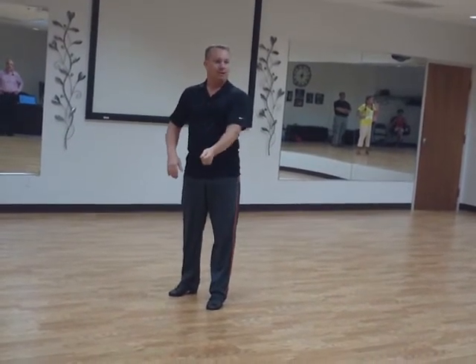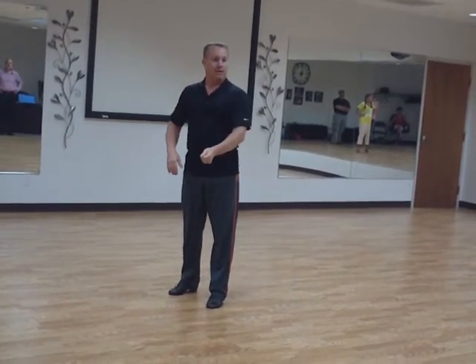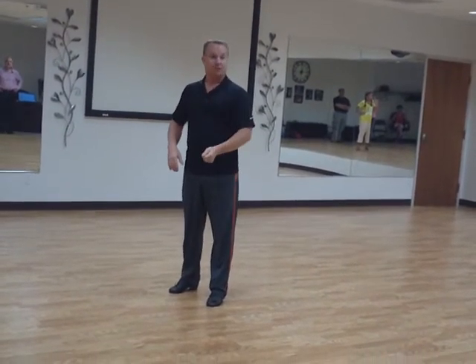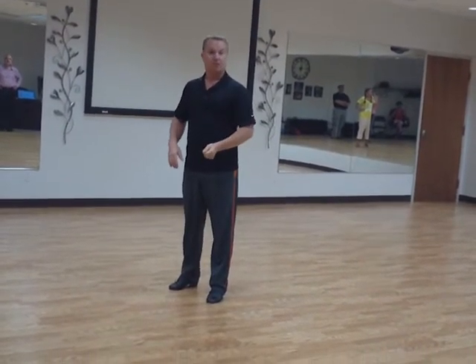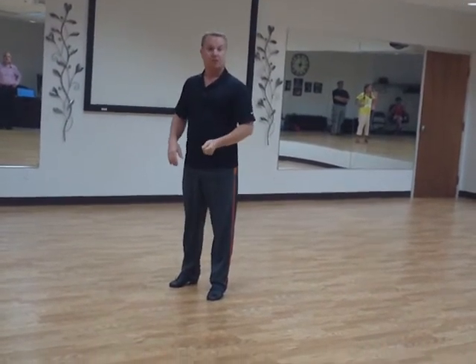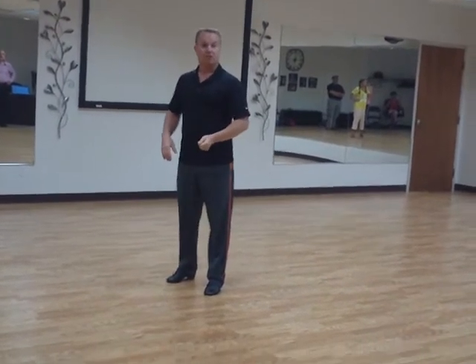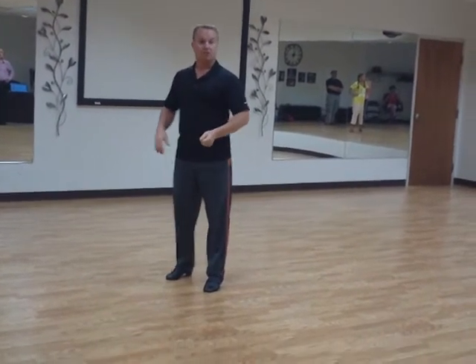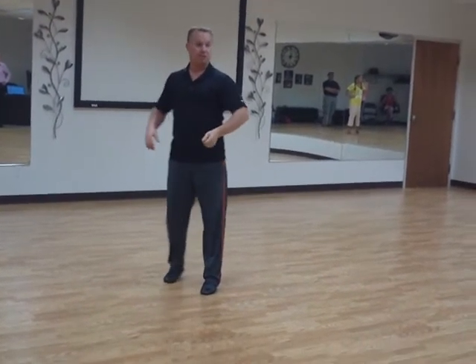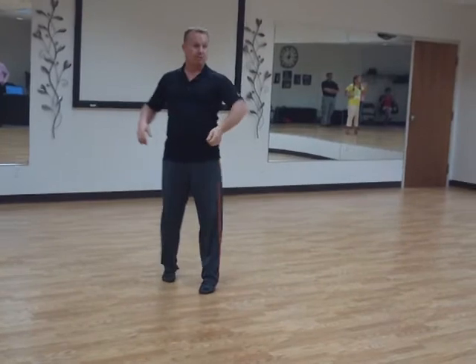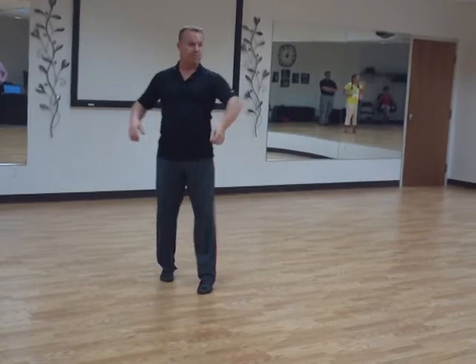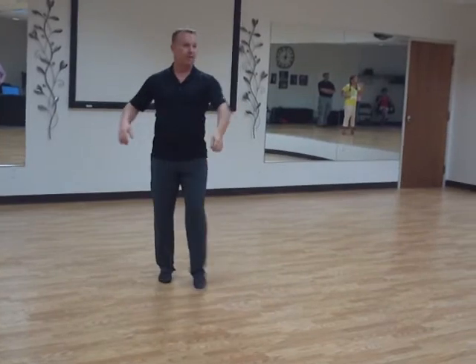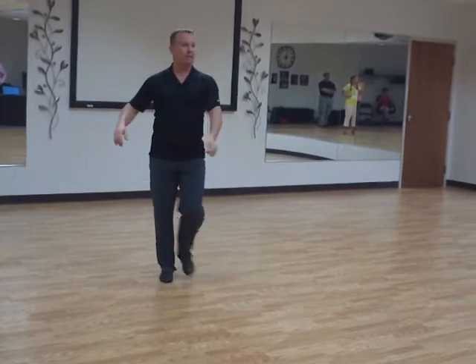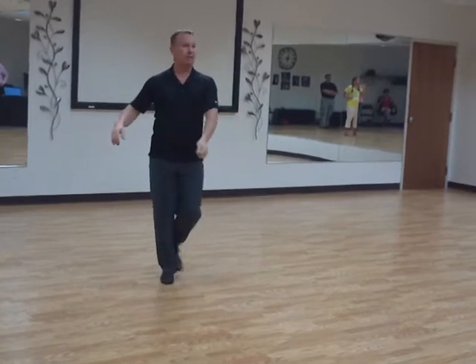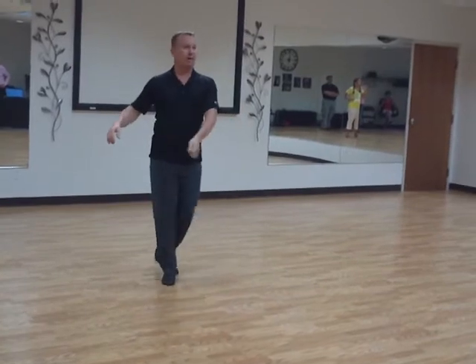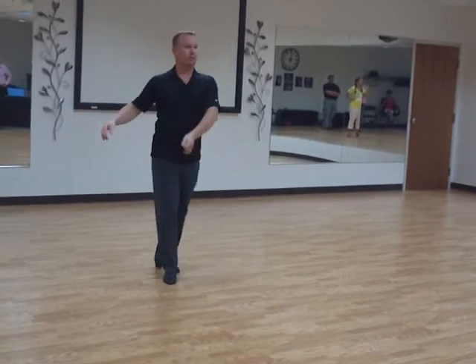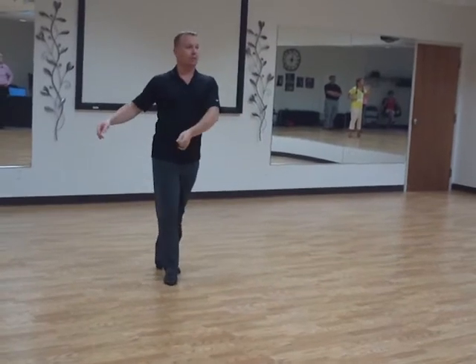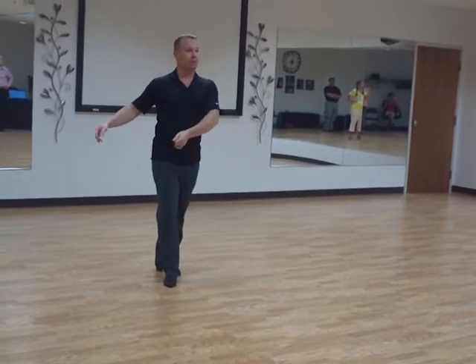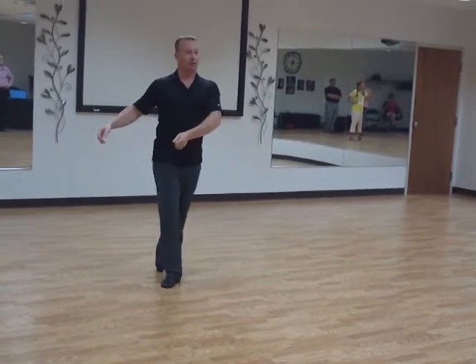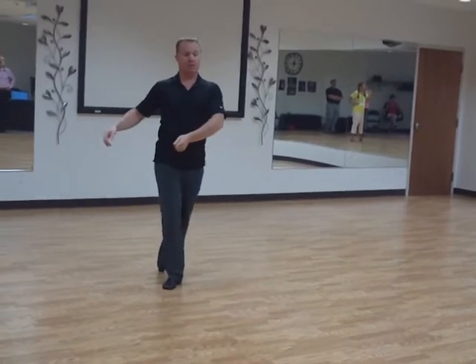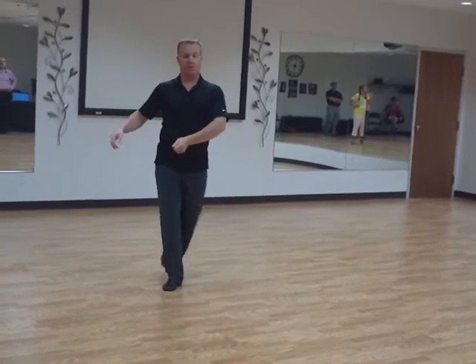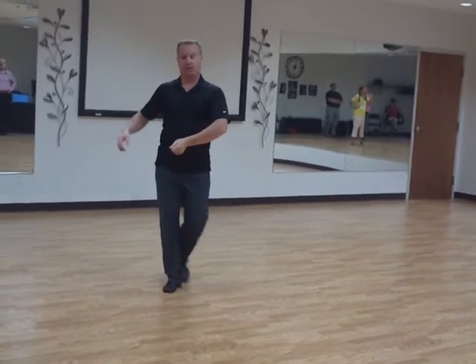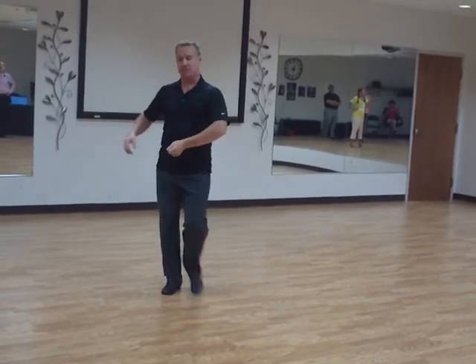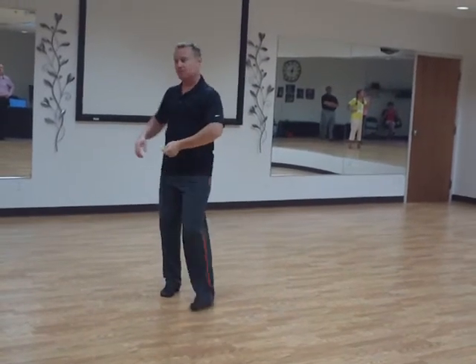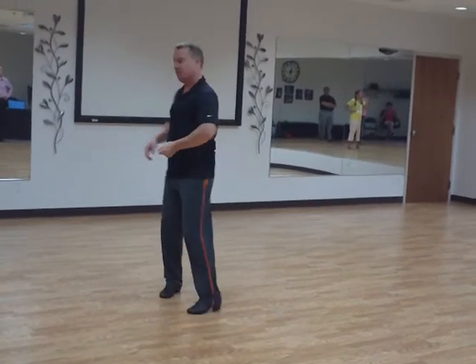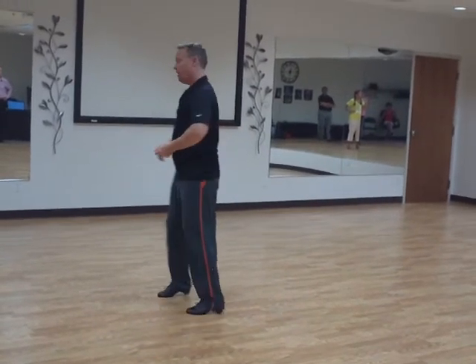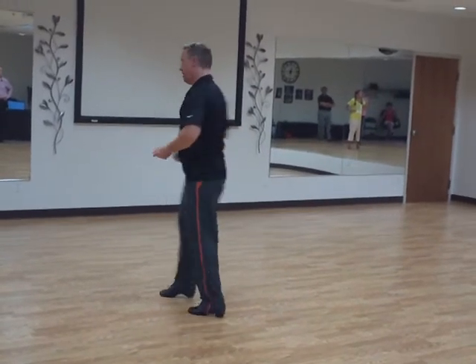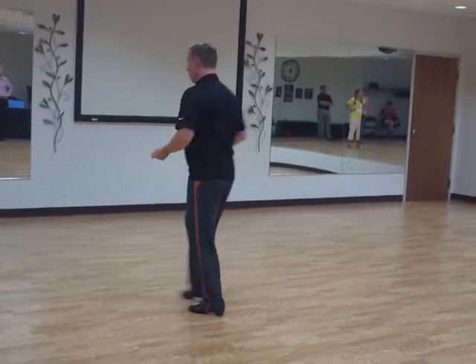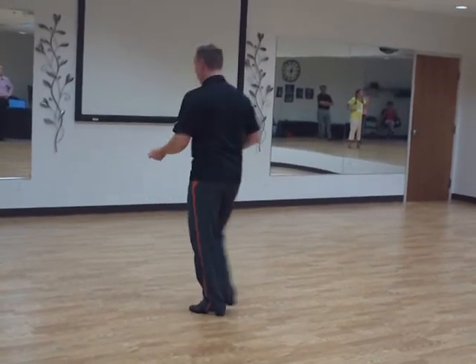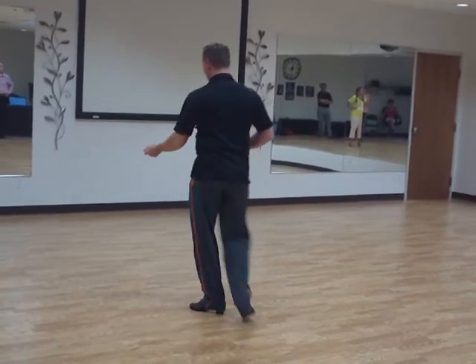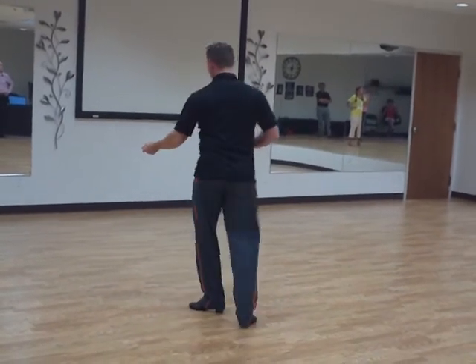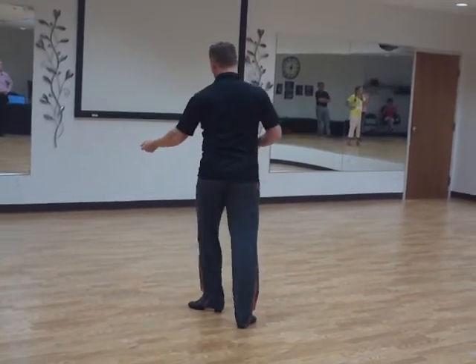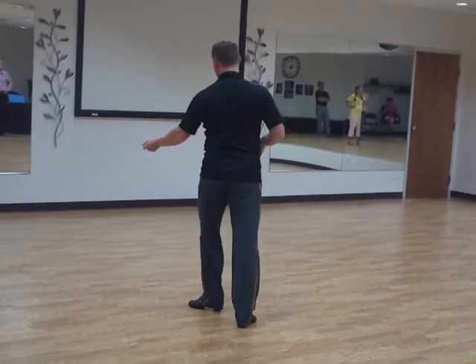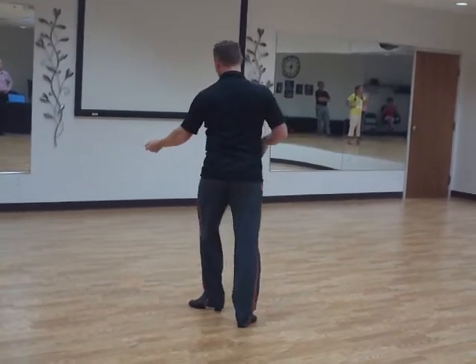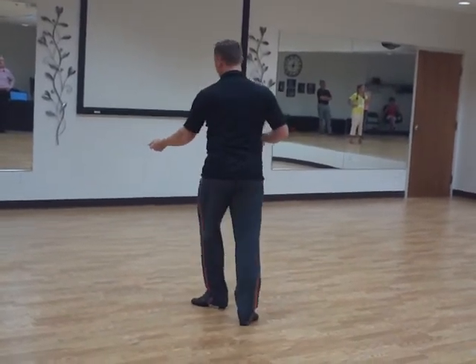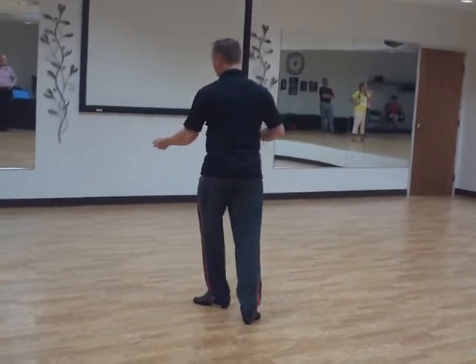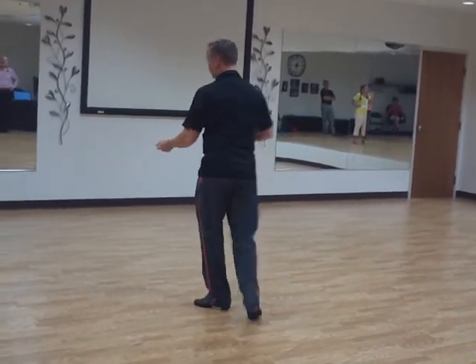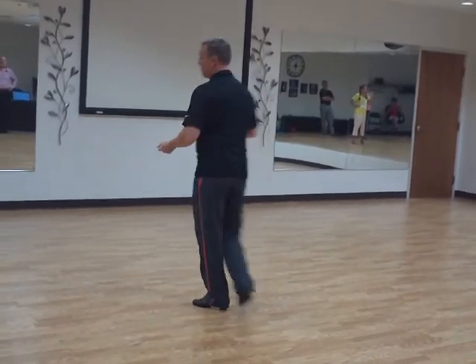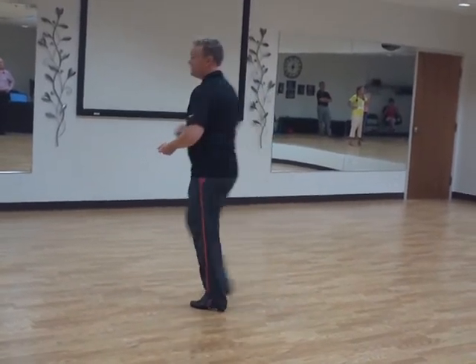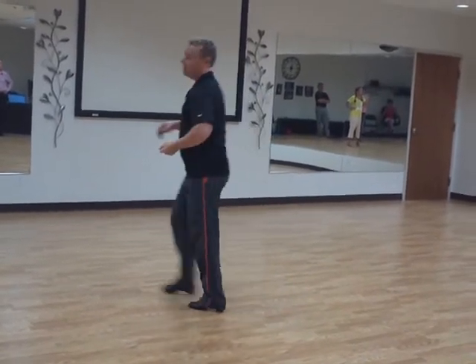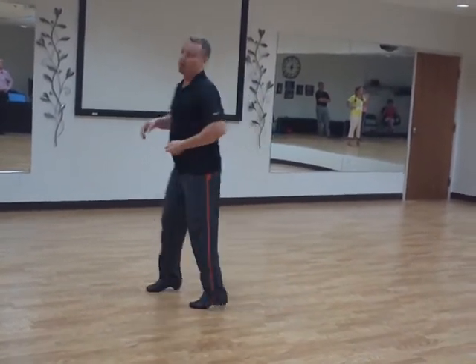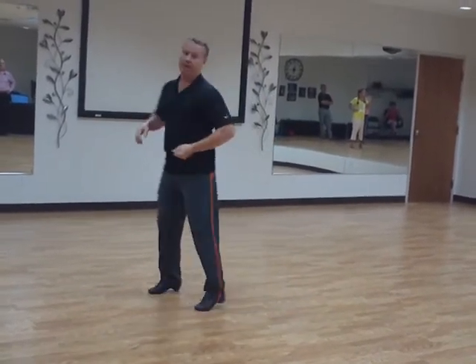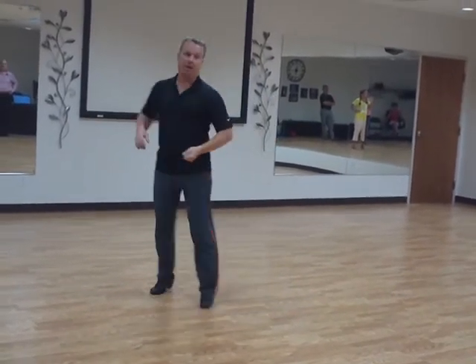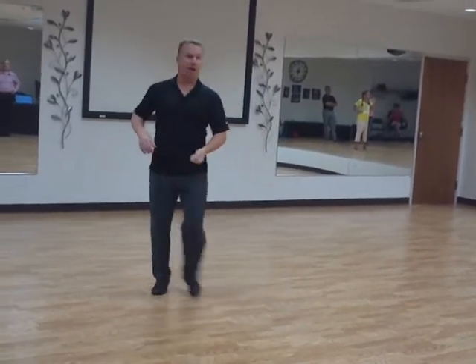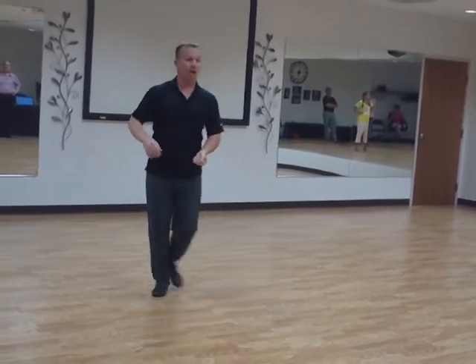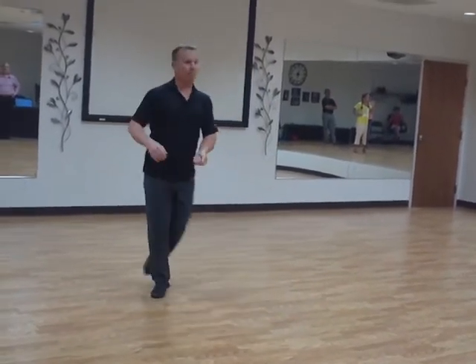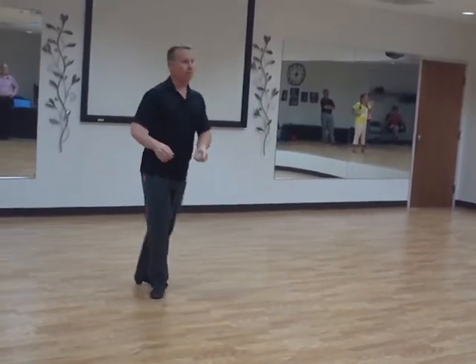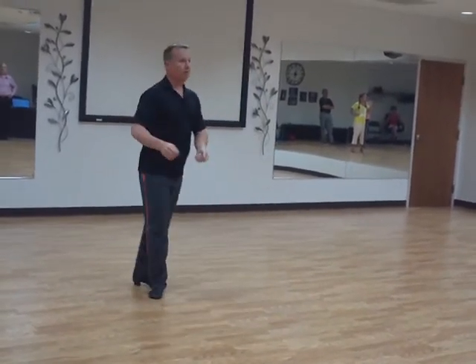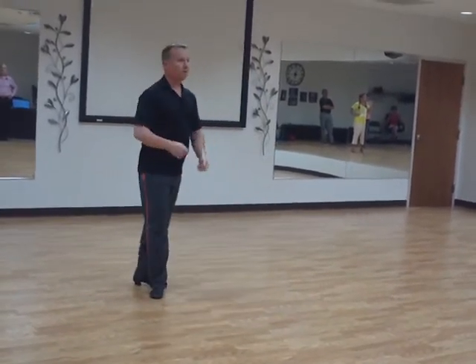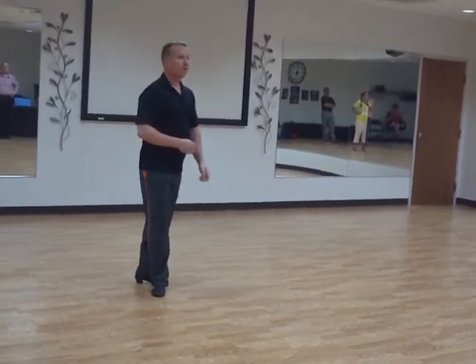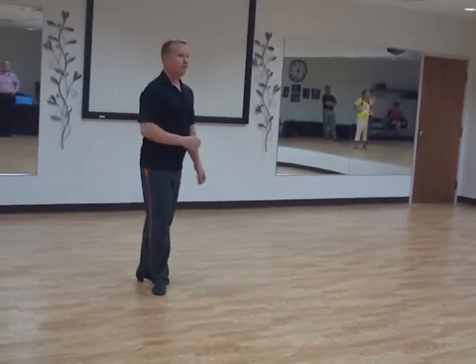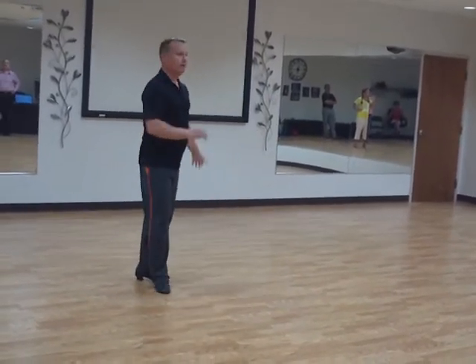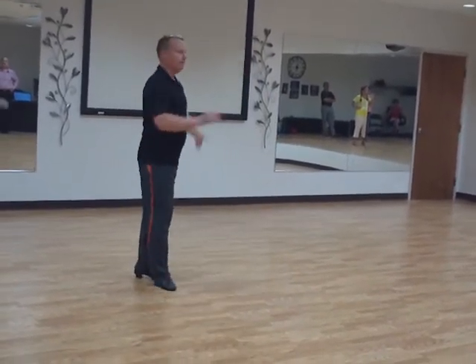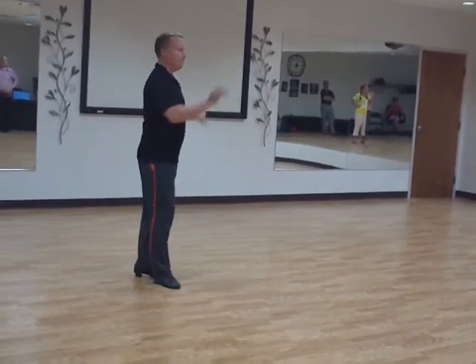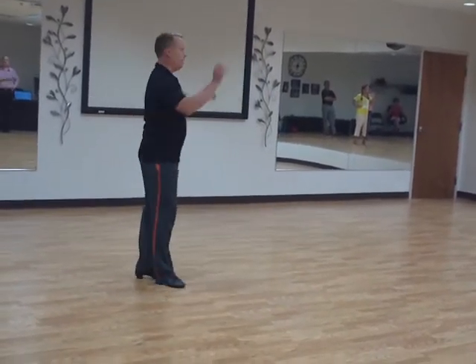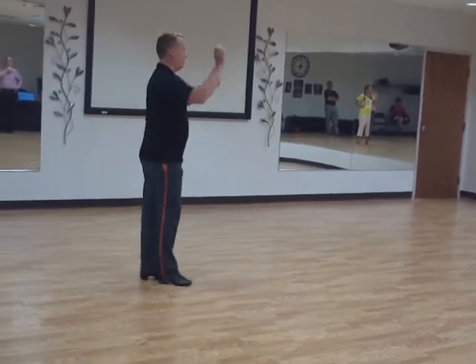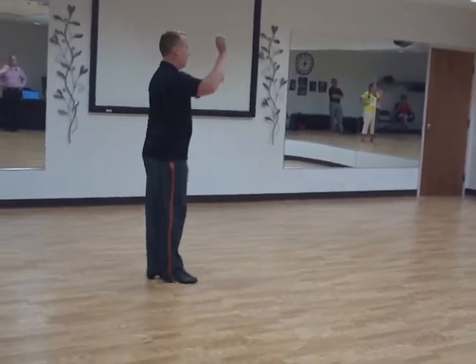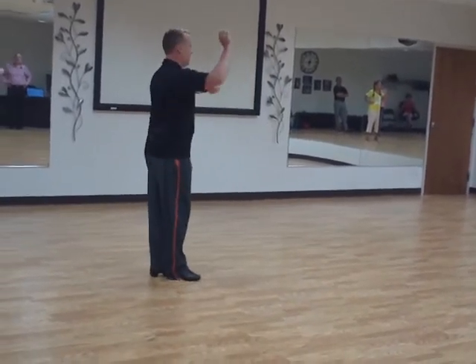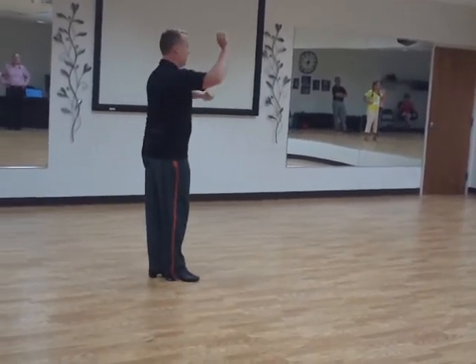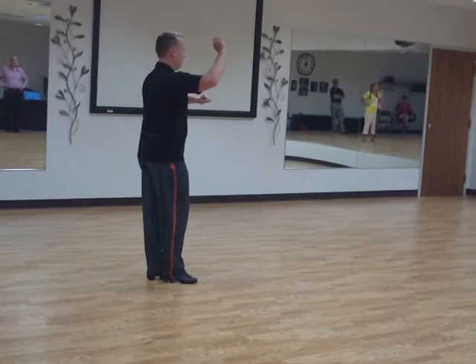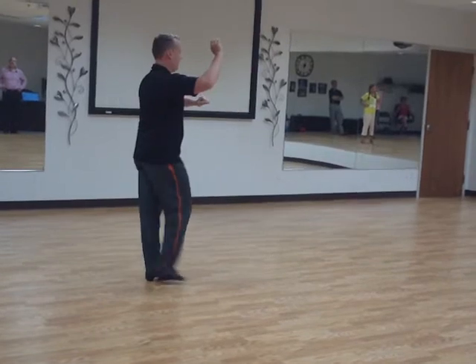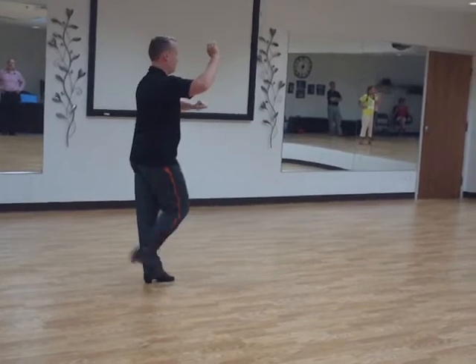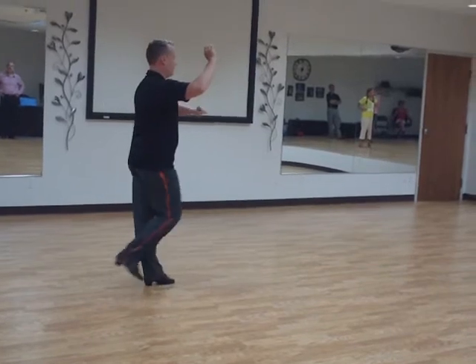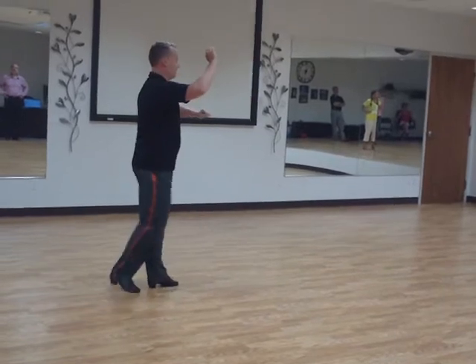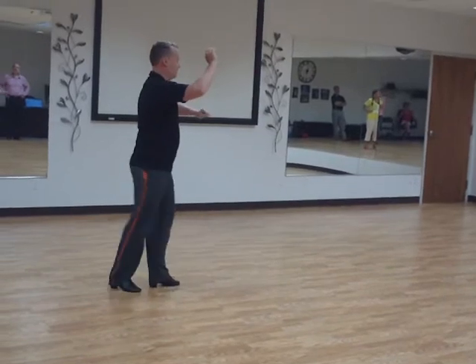Dance closer to it but keep it down — quick, quick, slow, quick, quick, slow. That will help her rotate. Ladies, fifth position.